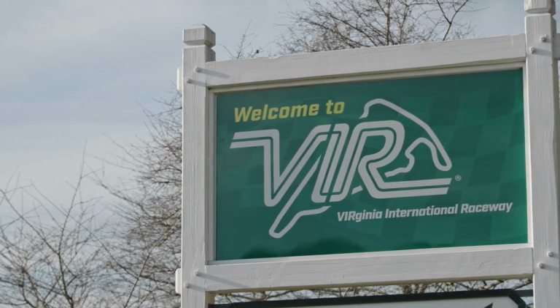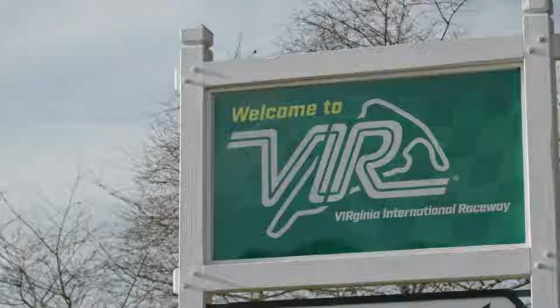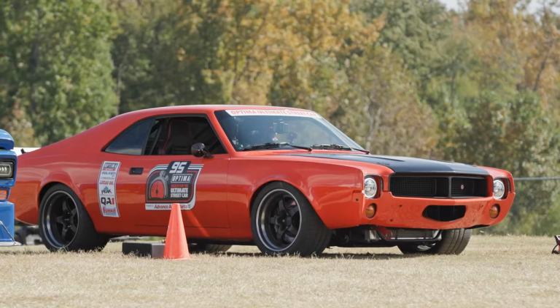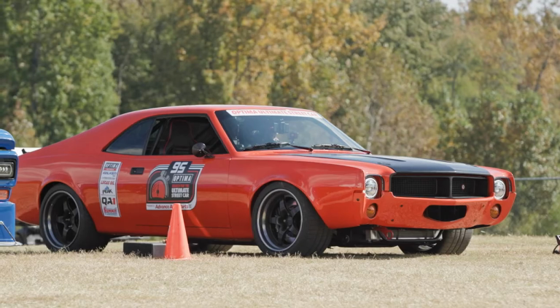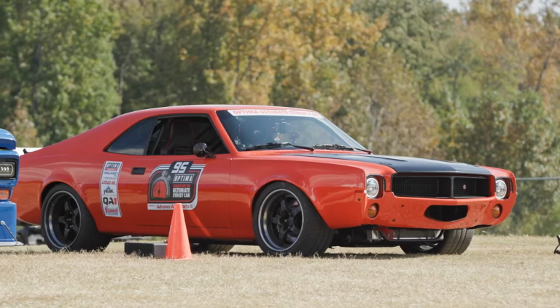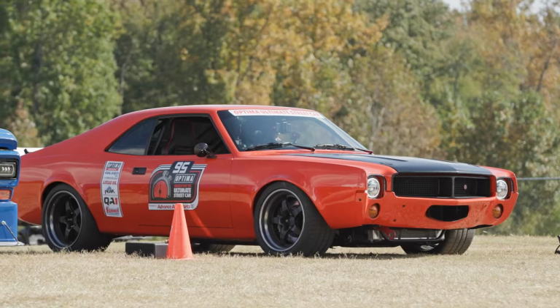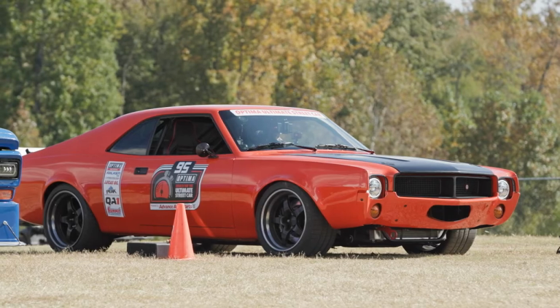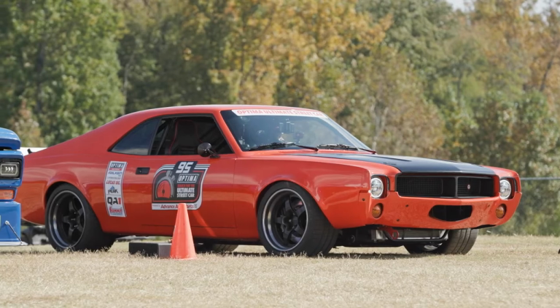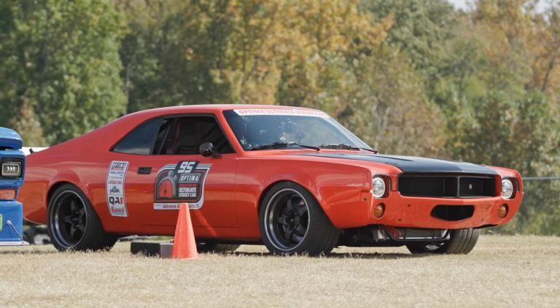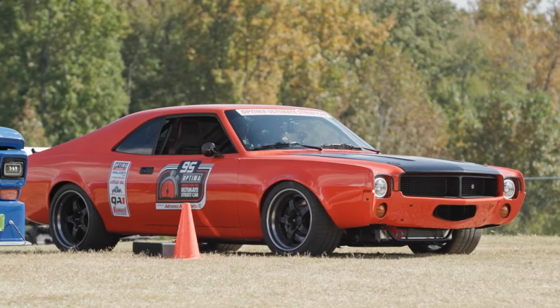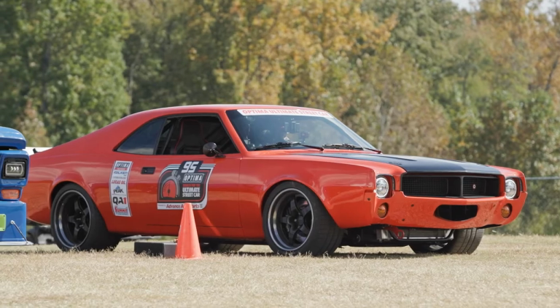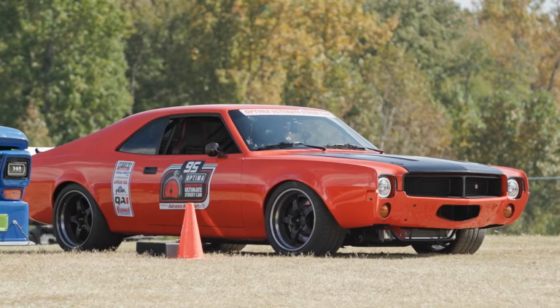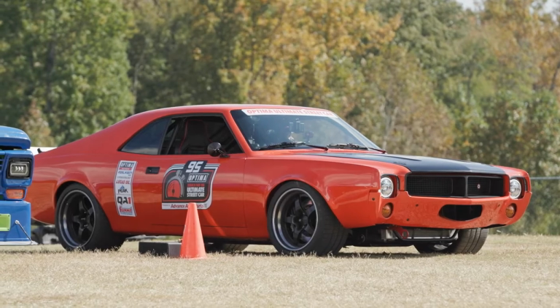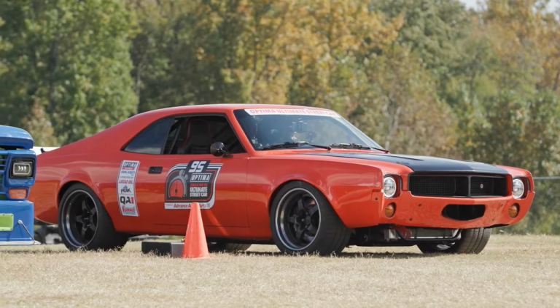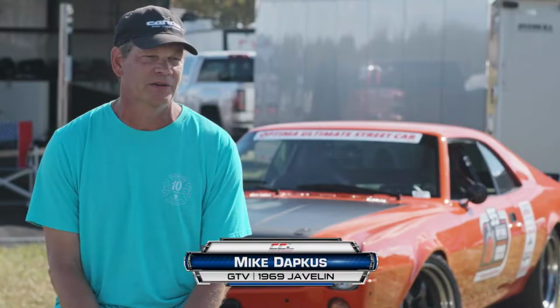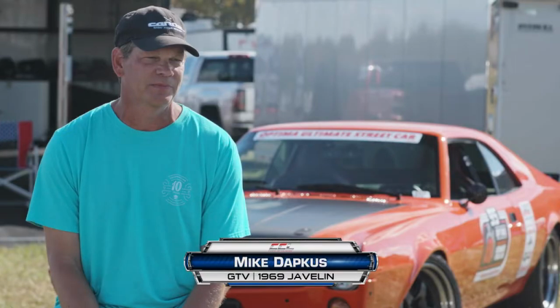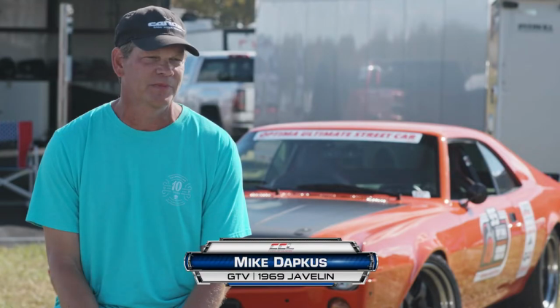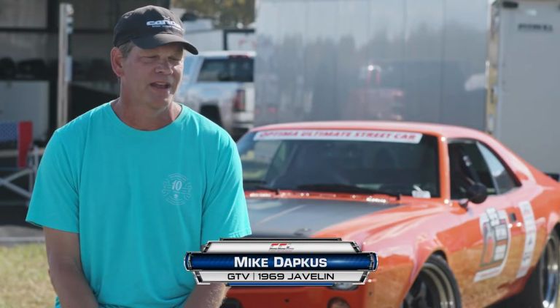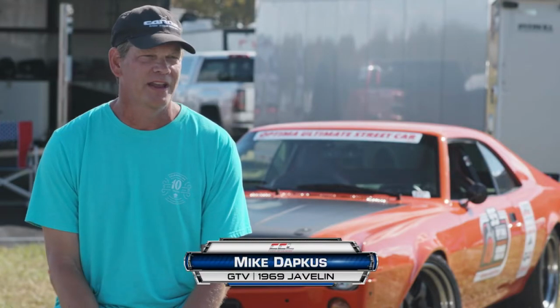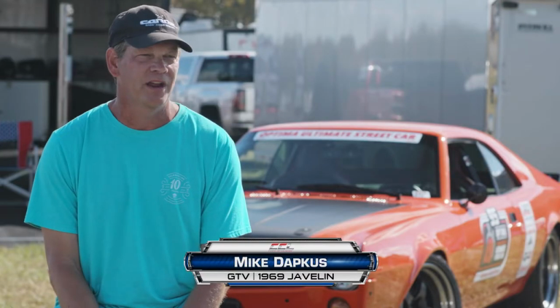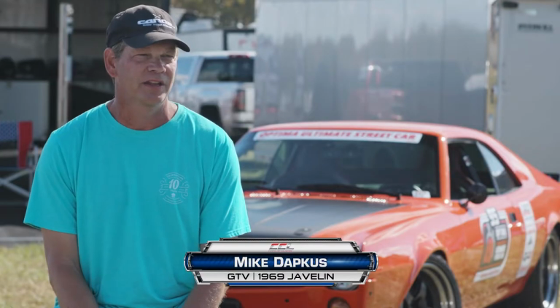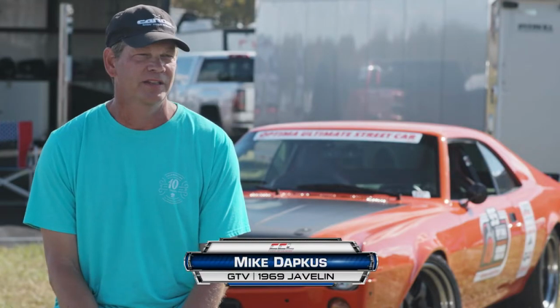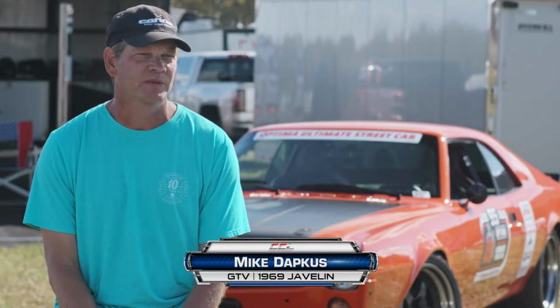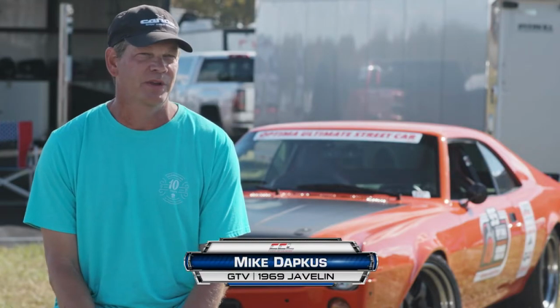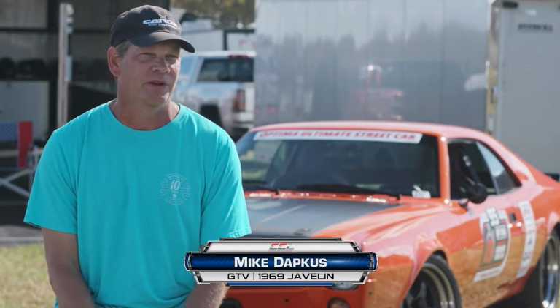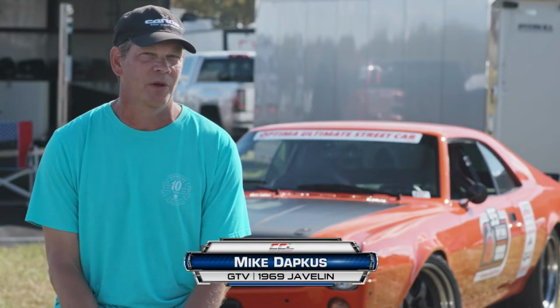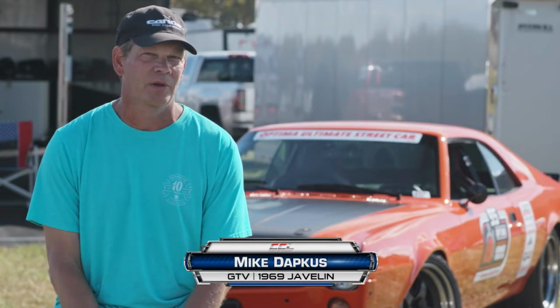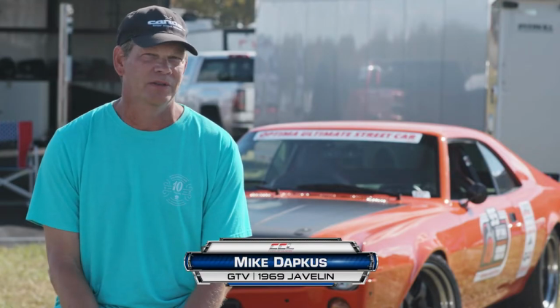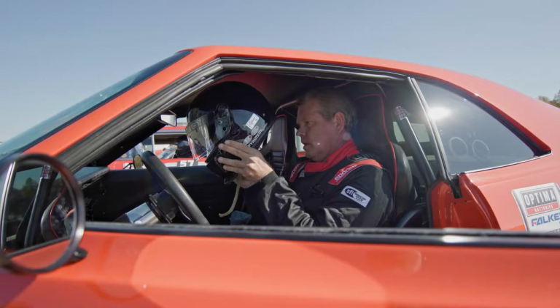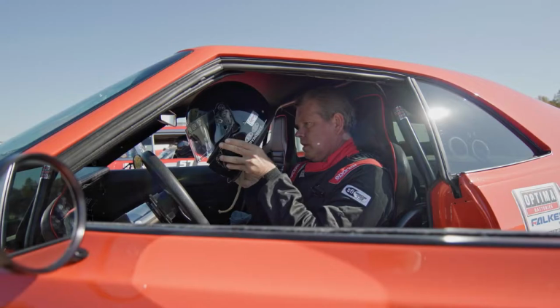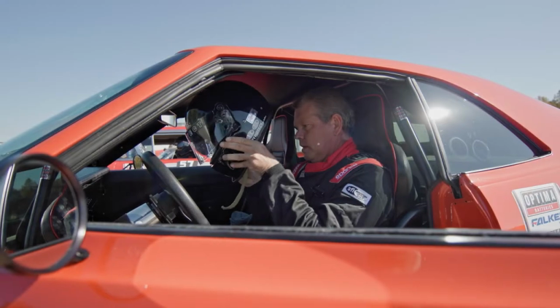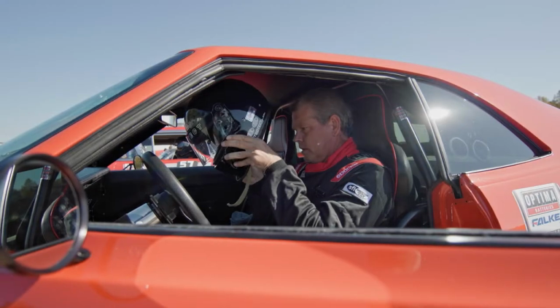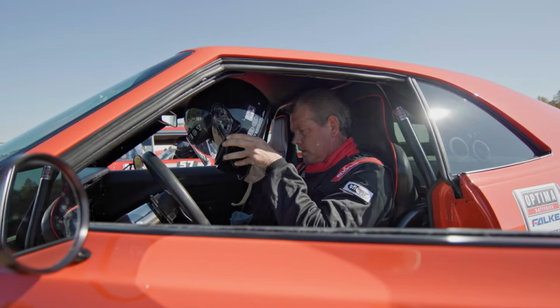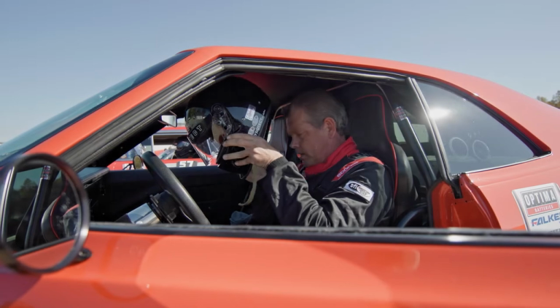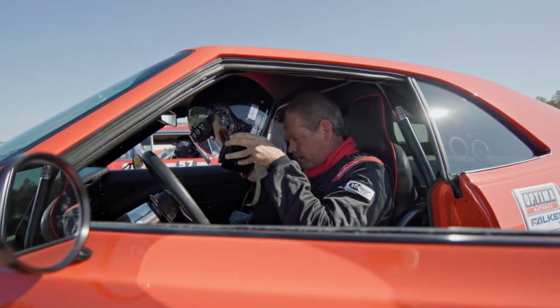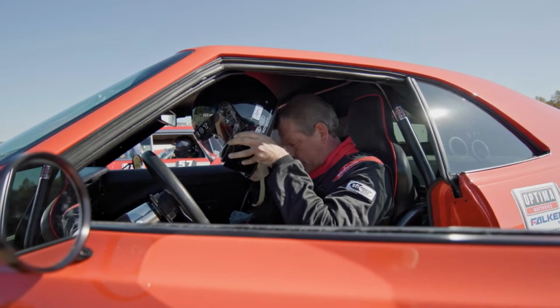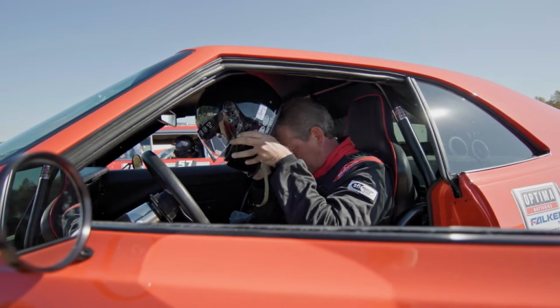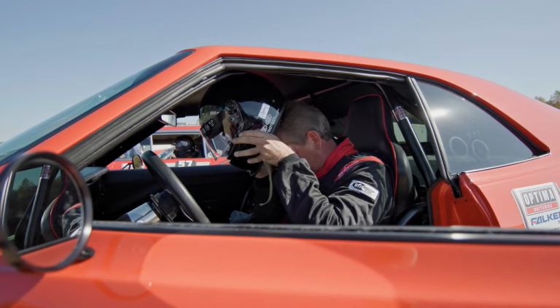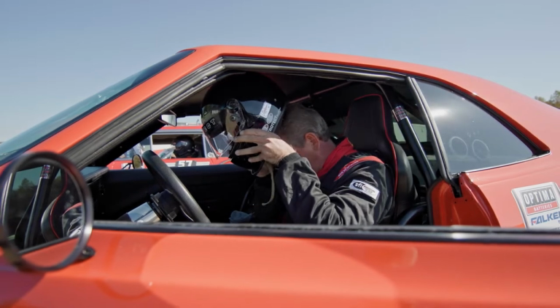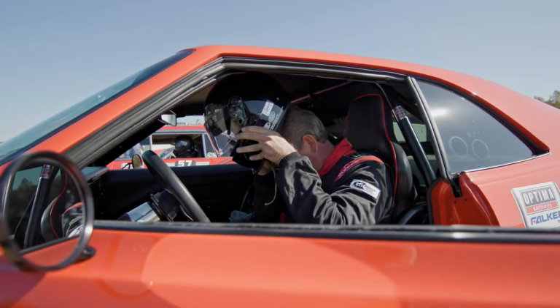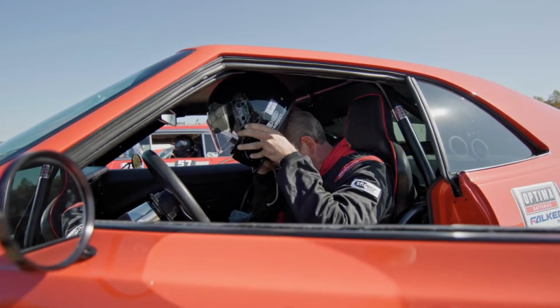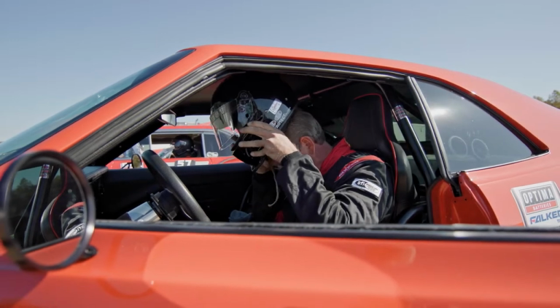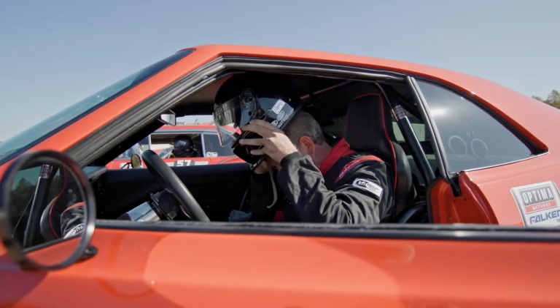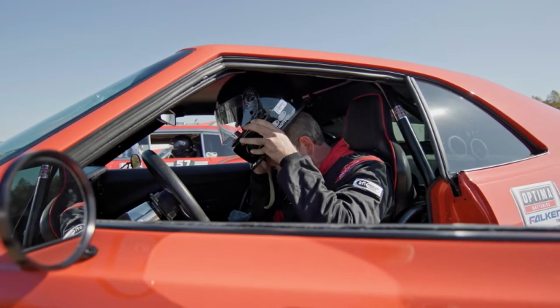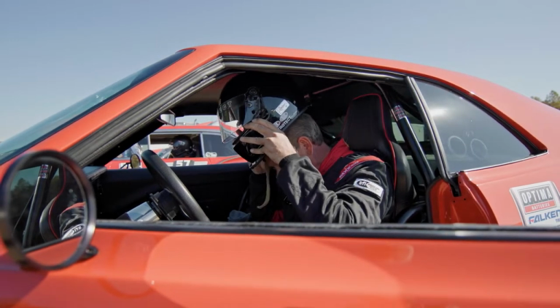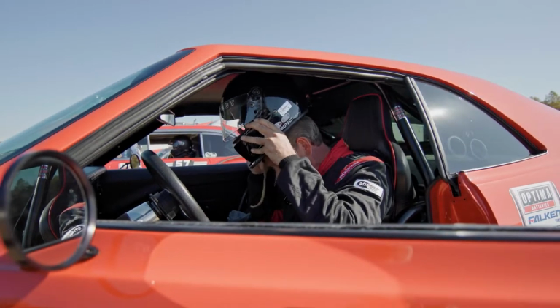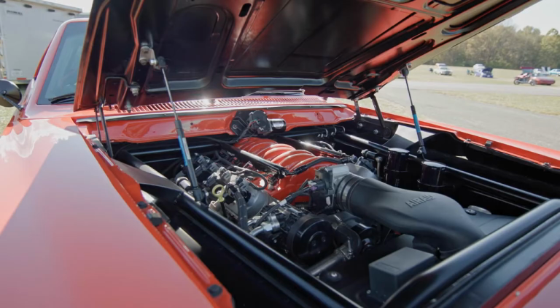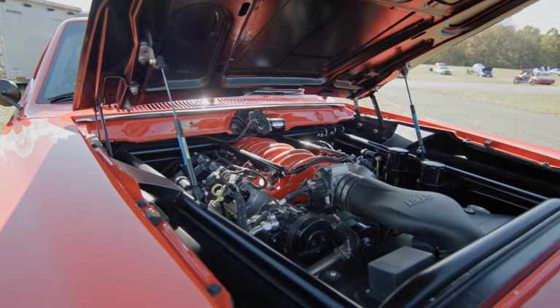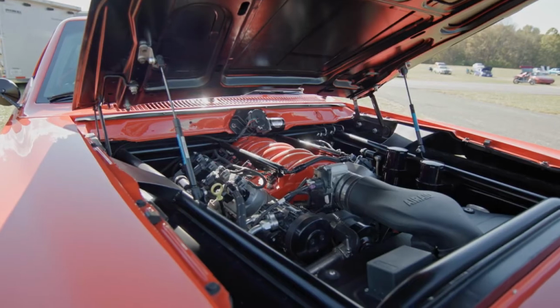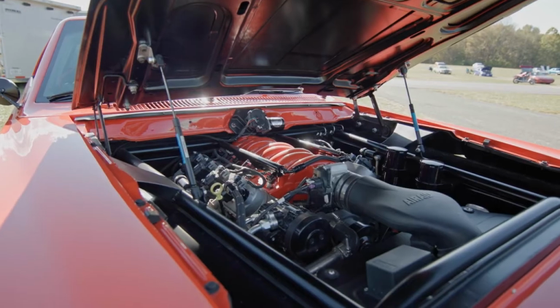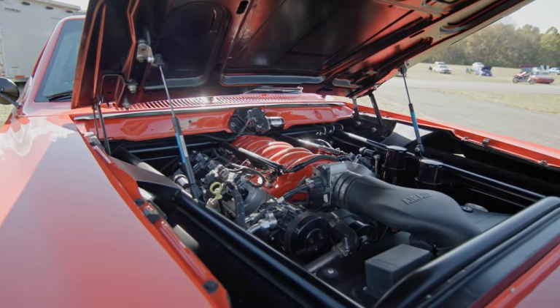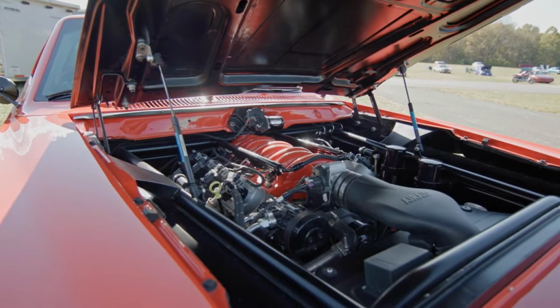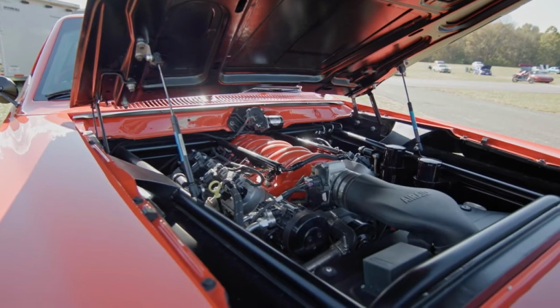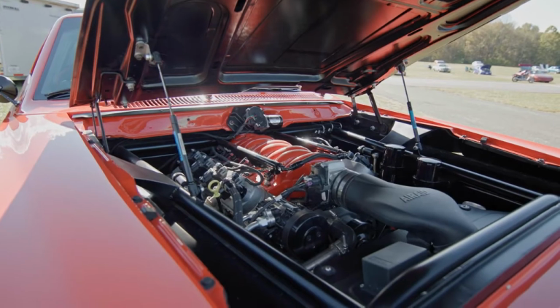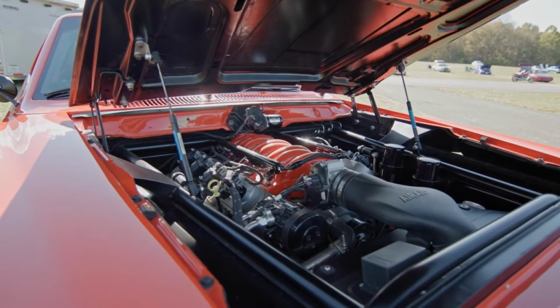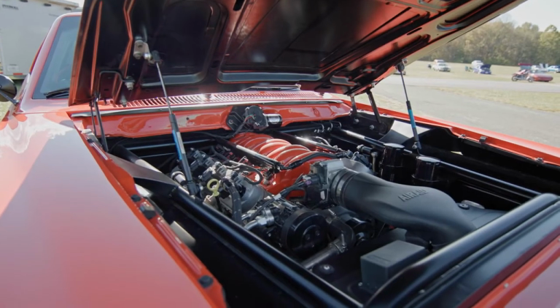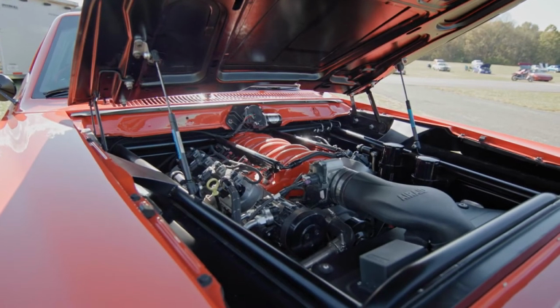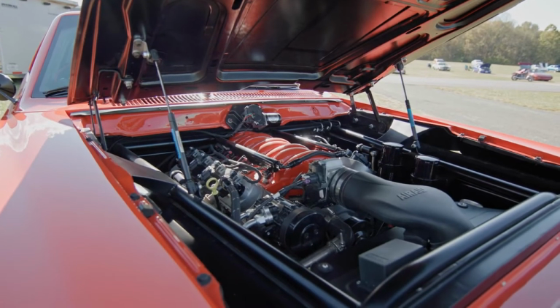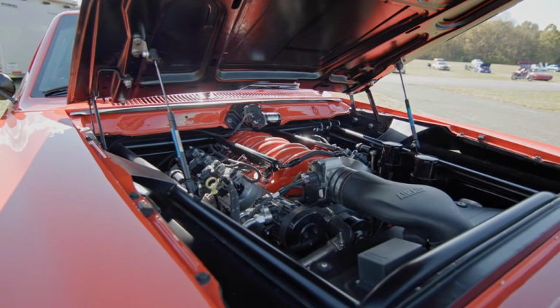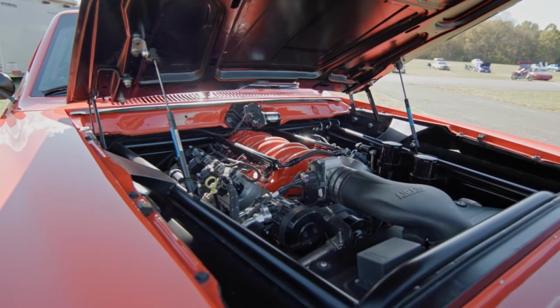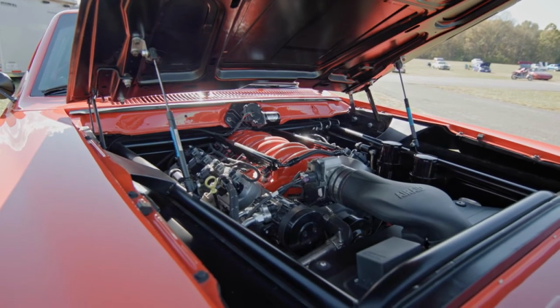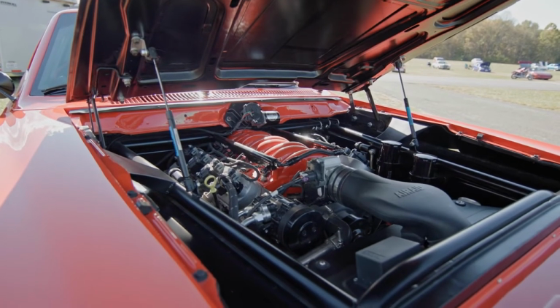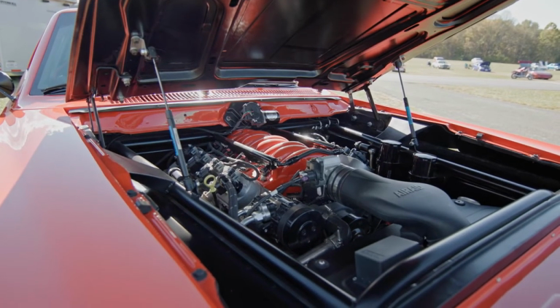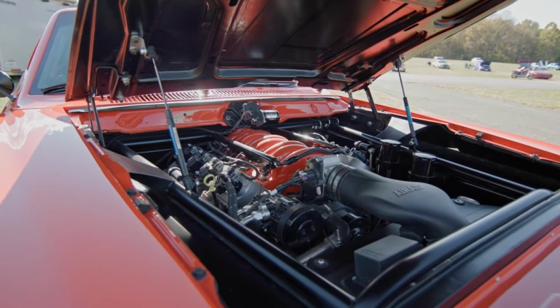For the last five years, this has been the goal, so to be here actually participating is really kind of a dream come true, to be honest.